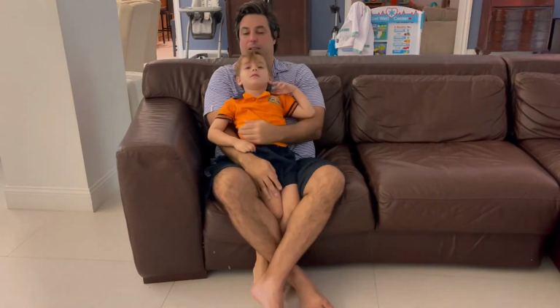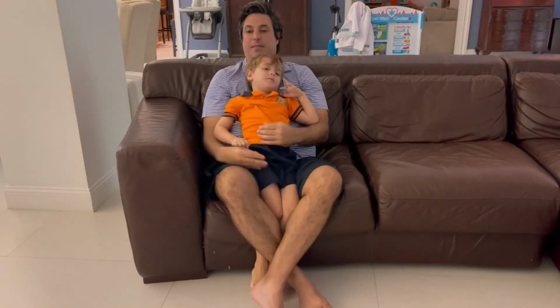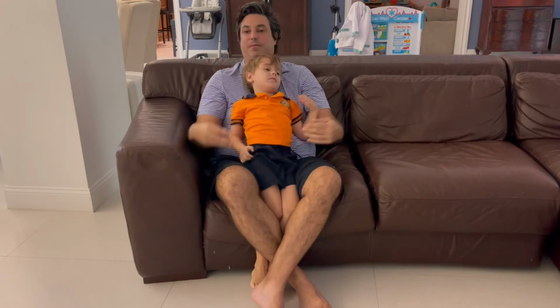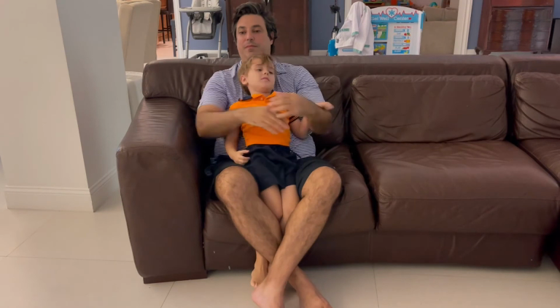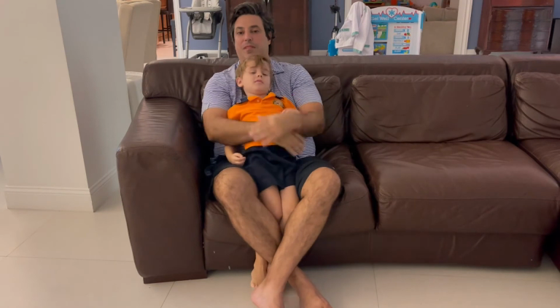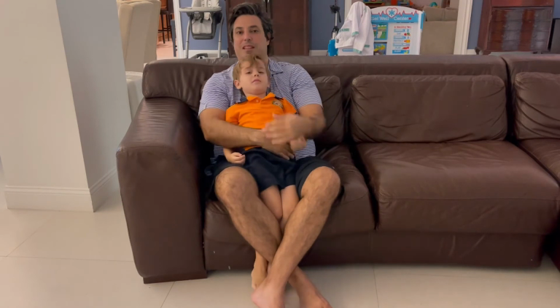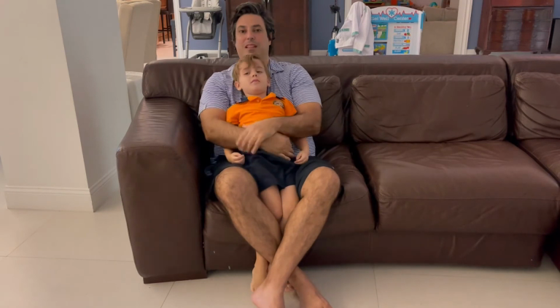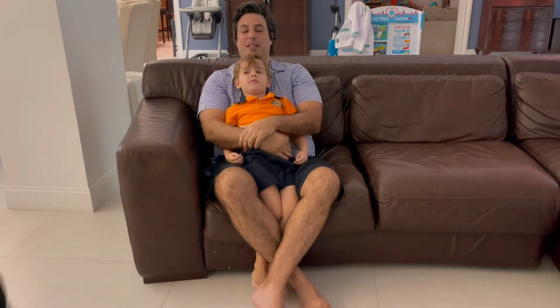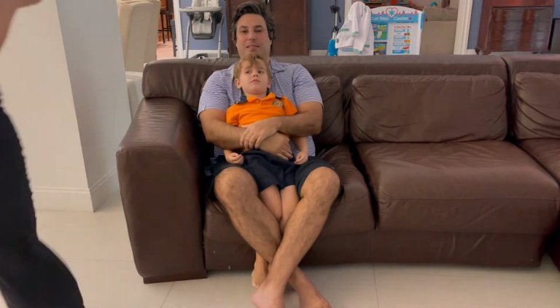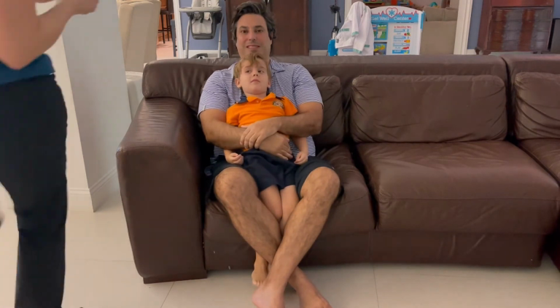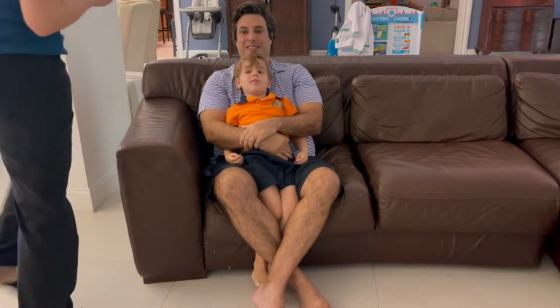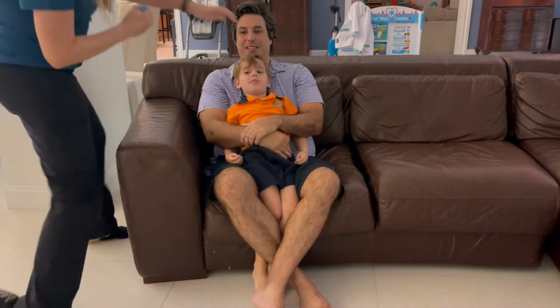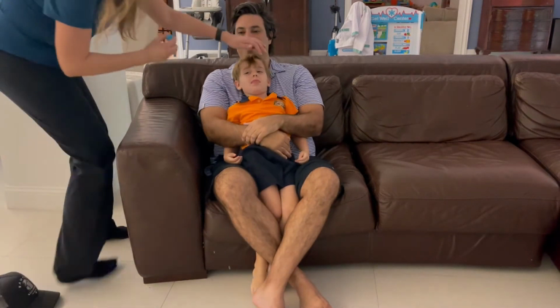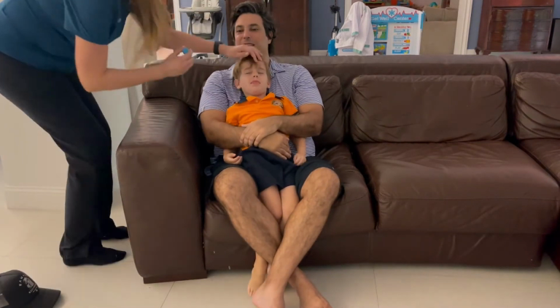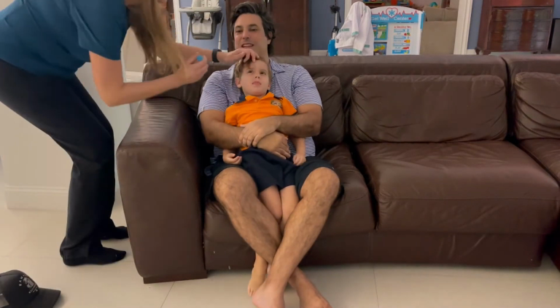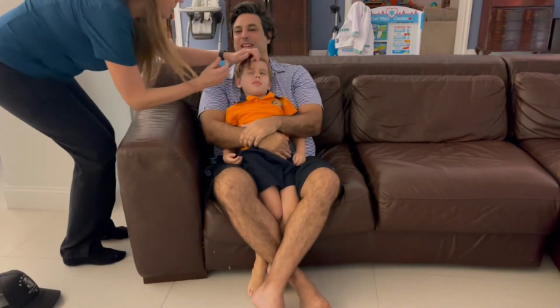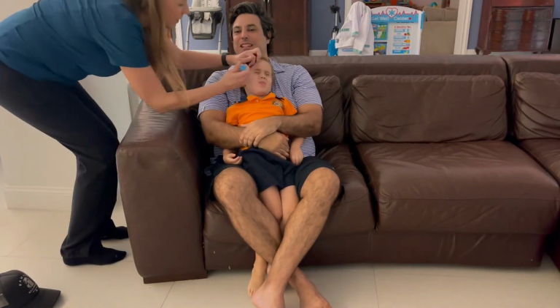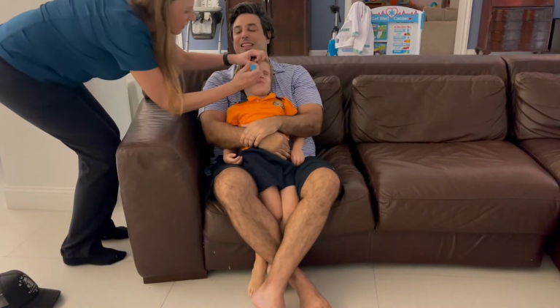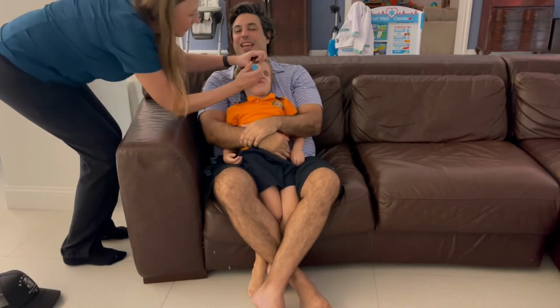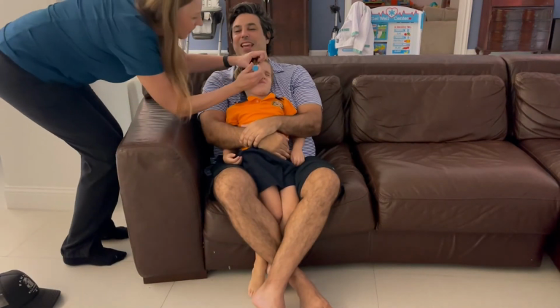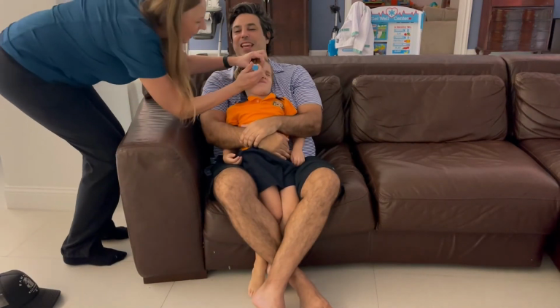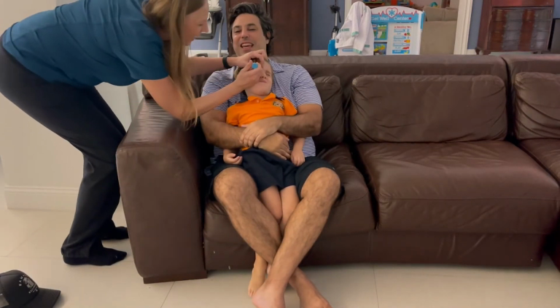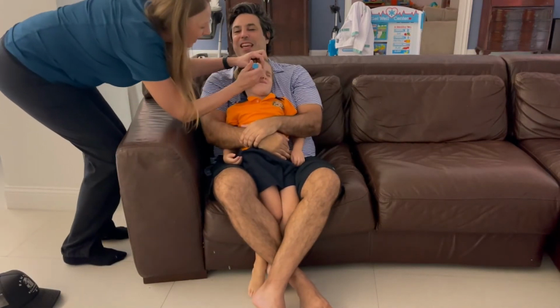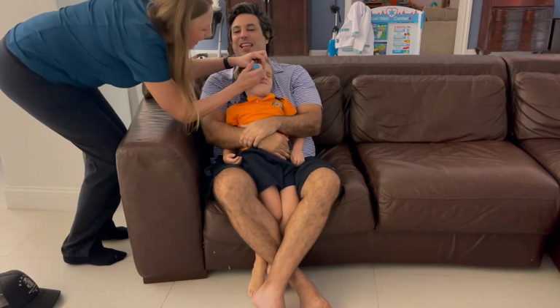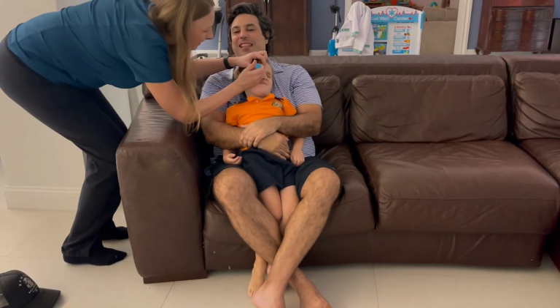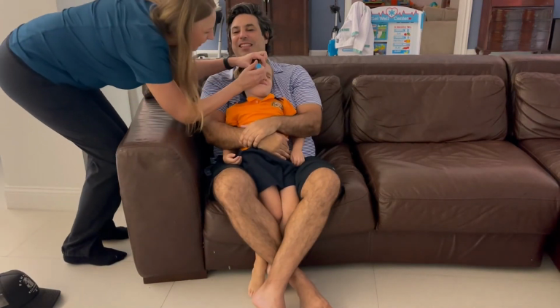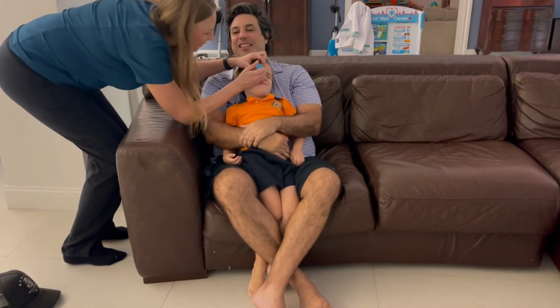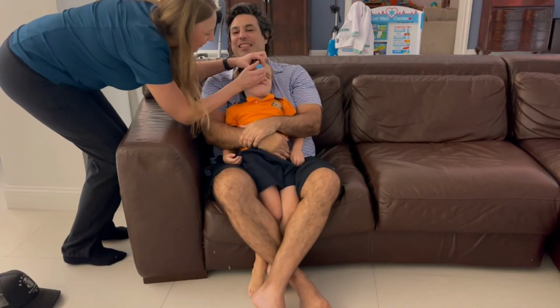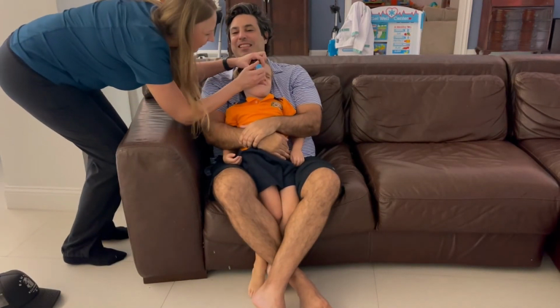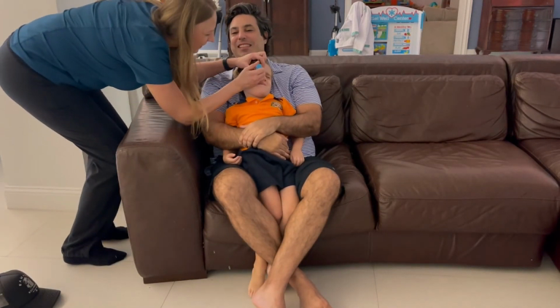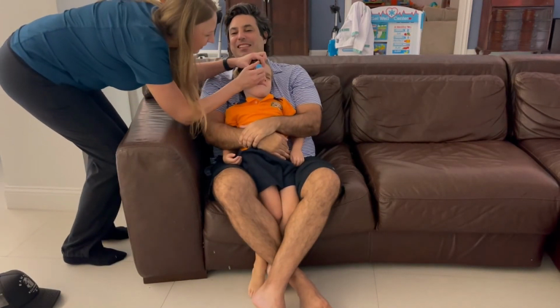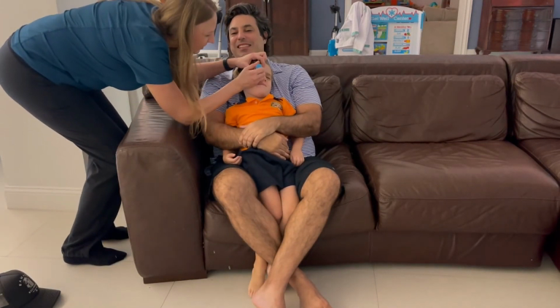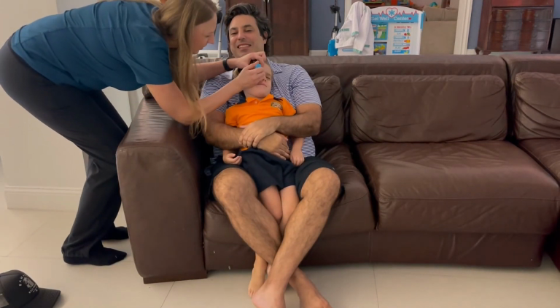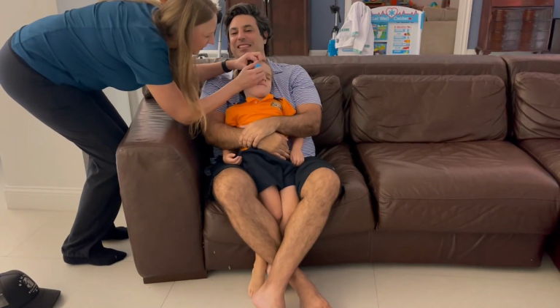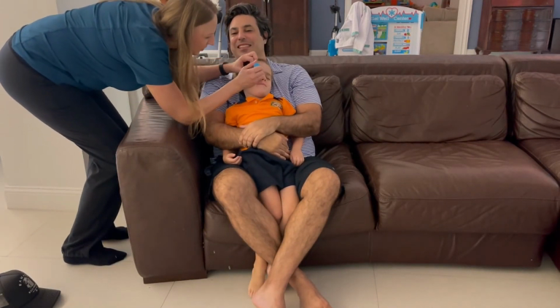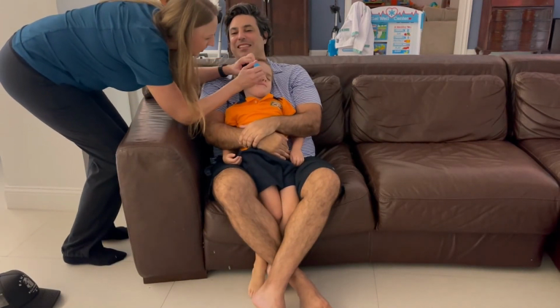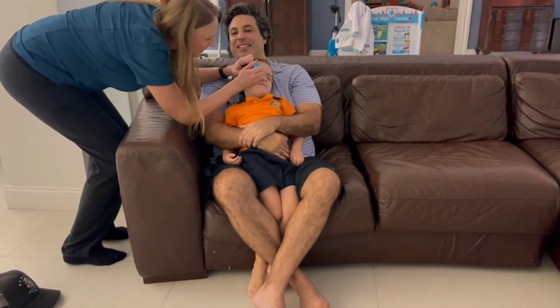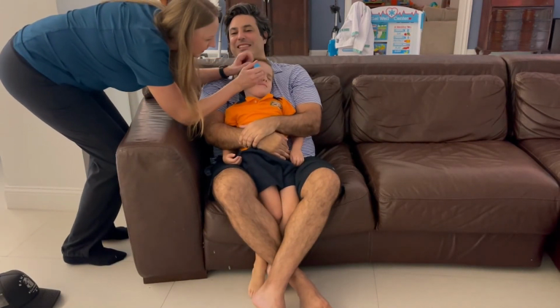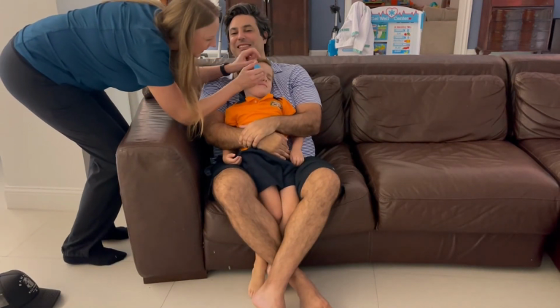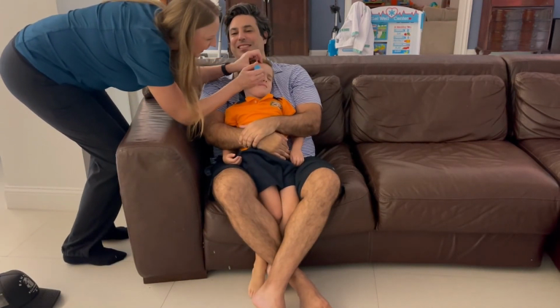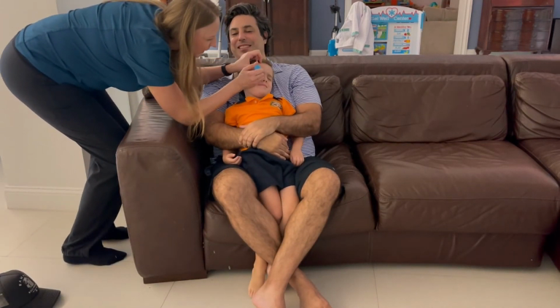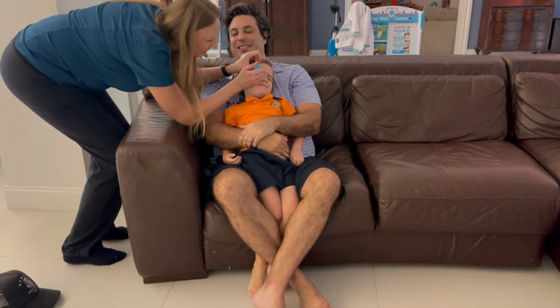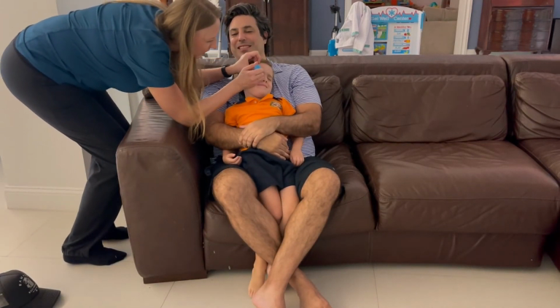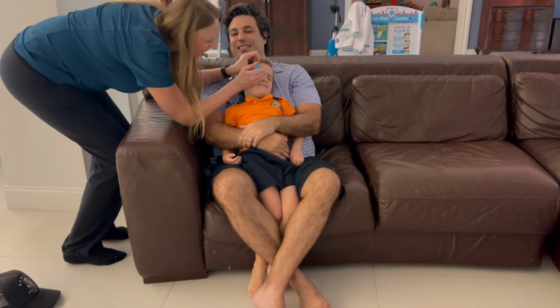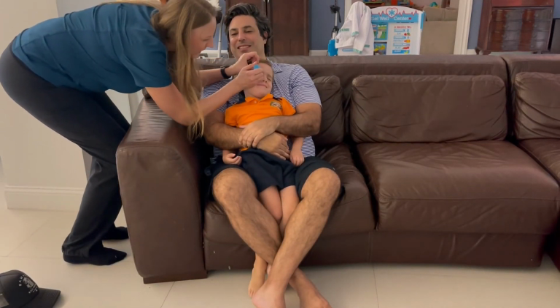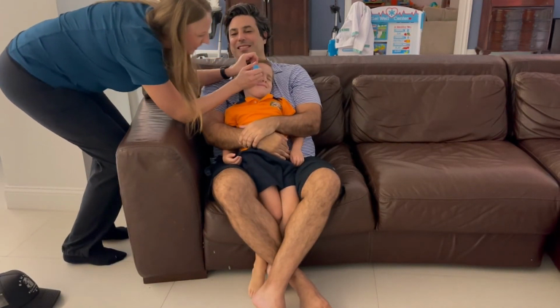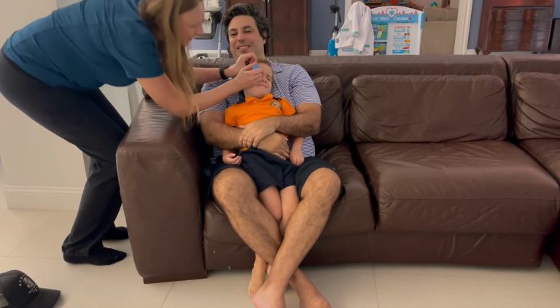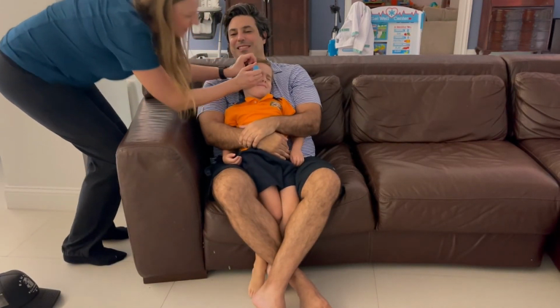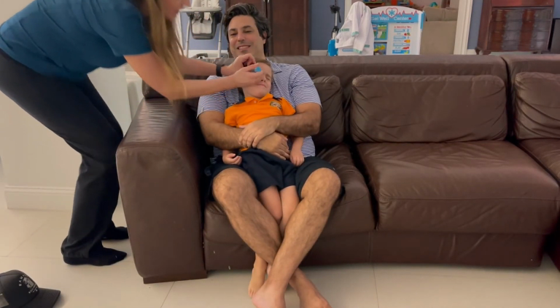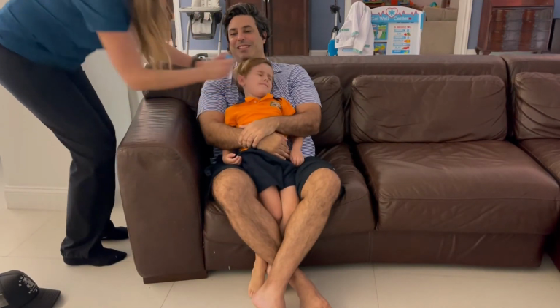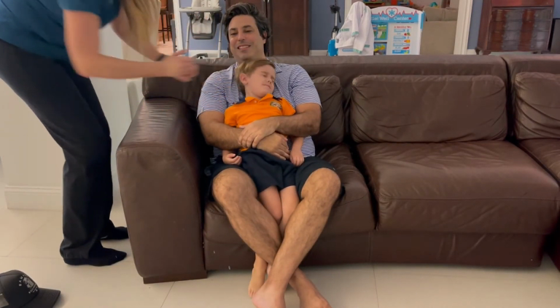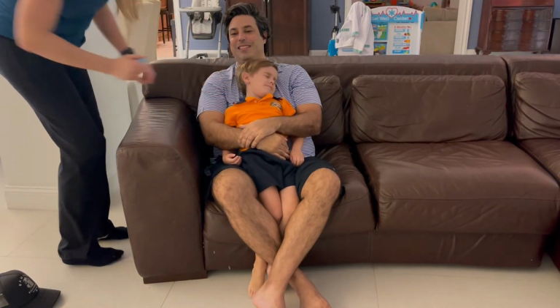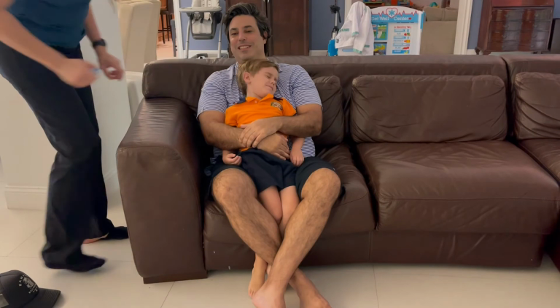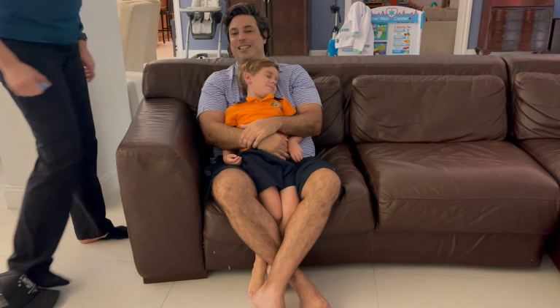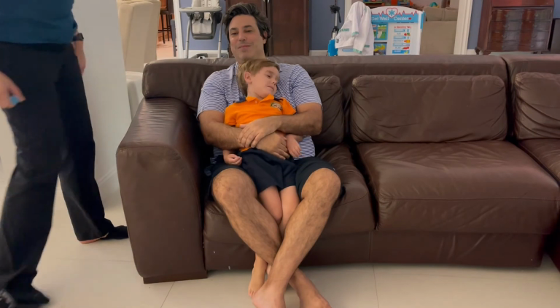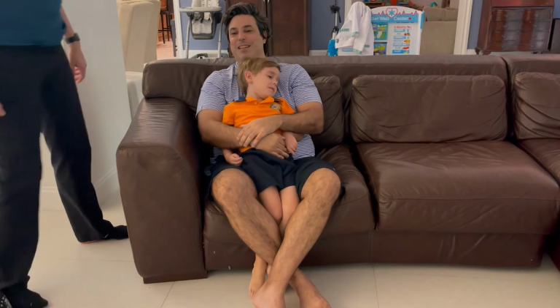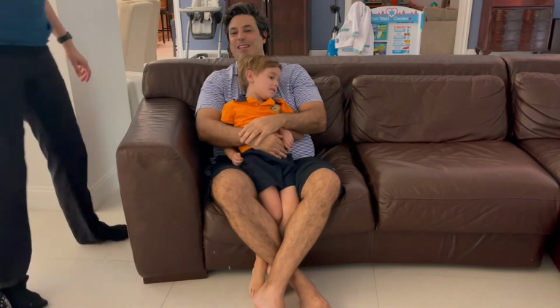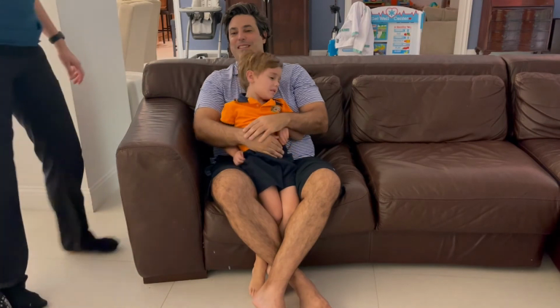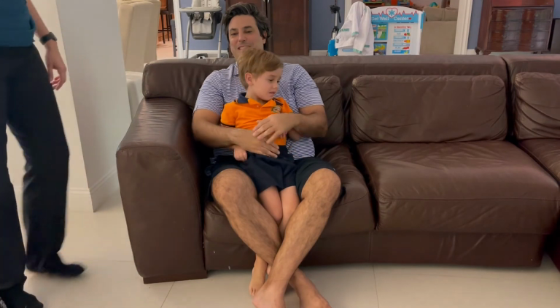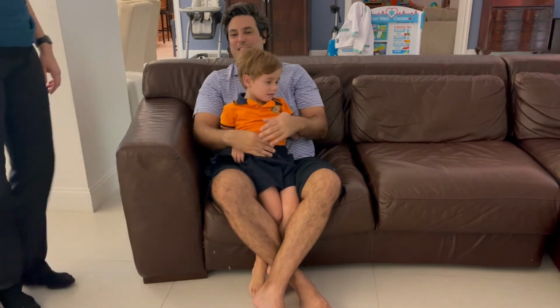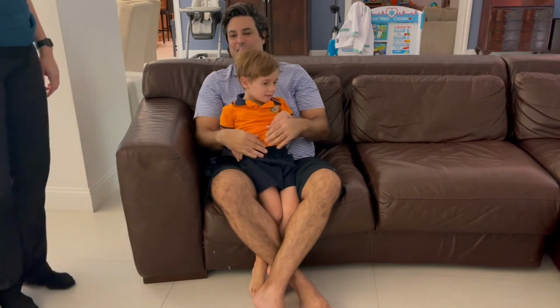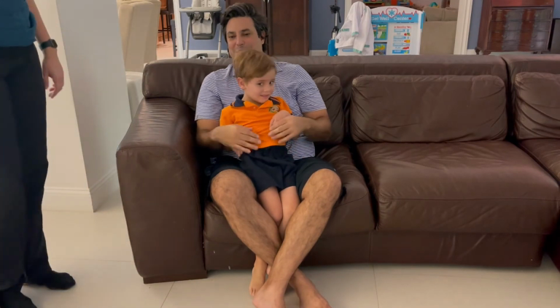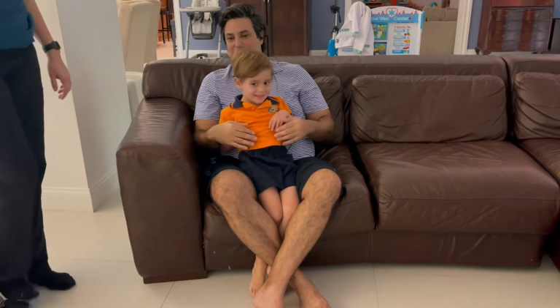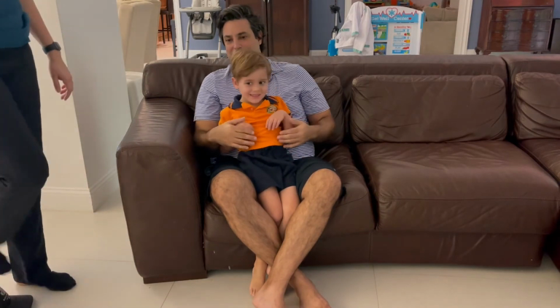If you are putting the drops in the eyes of a child, it is helpful to give them a bottle or candy right before putting the drop in.